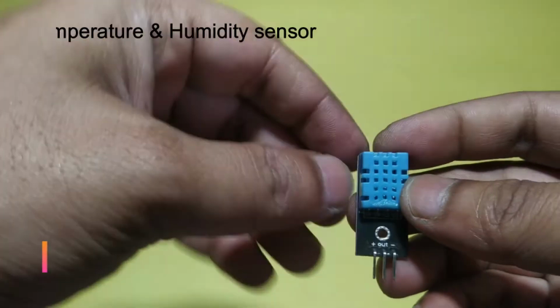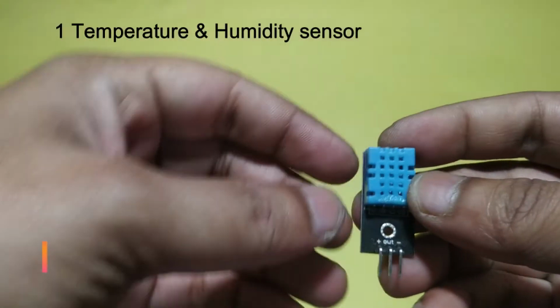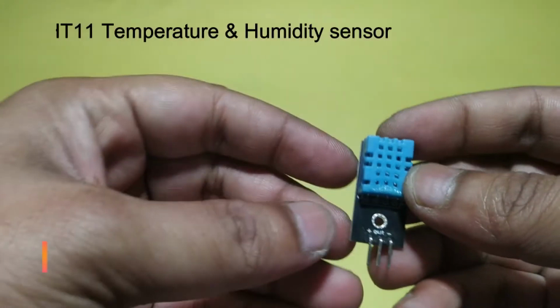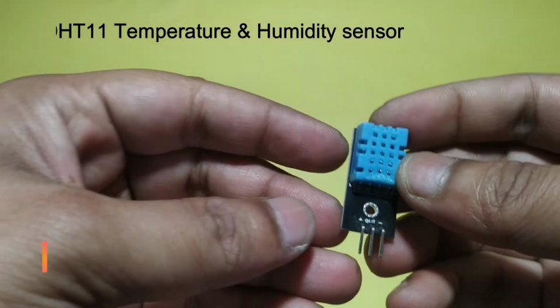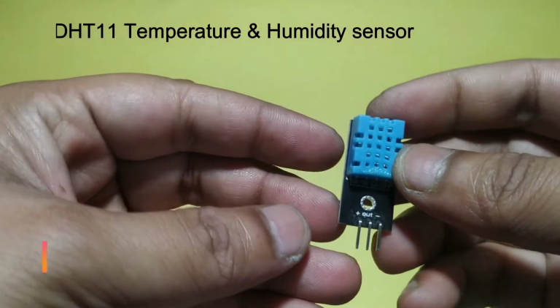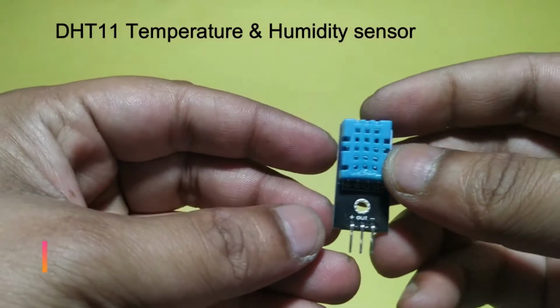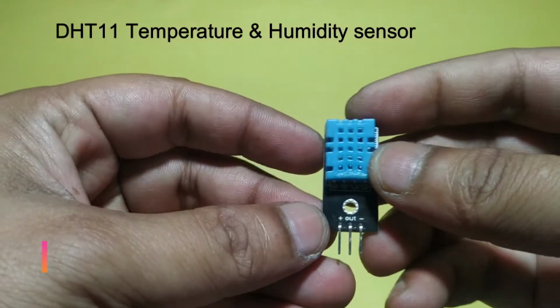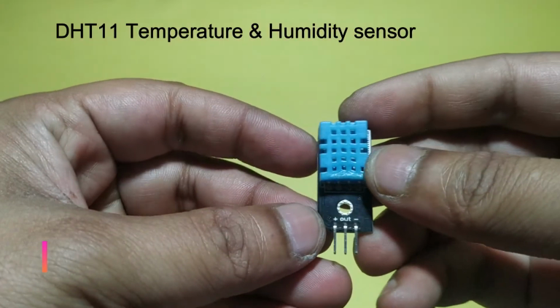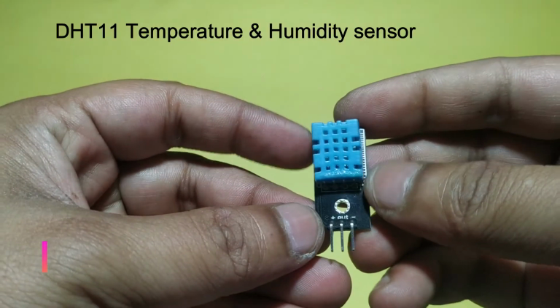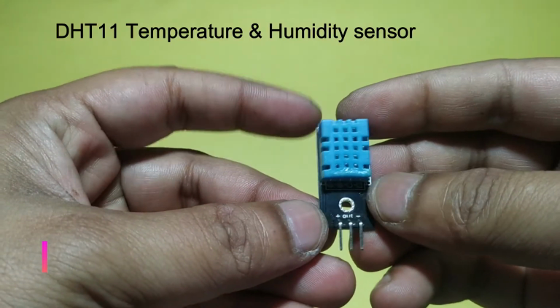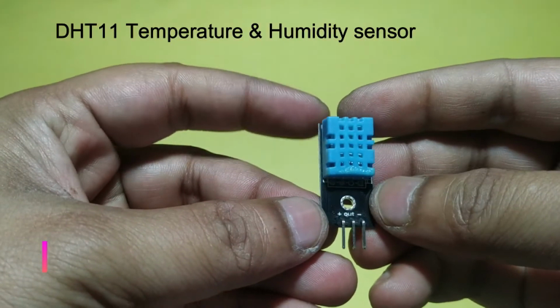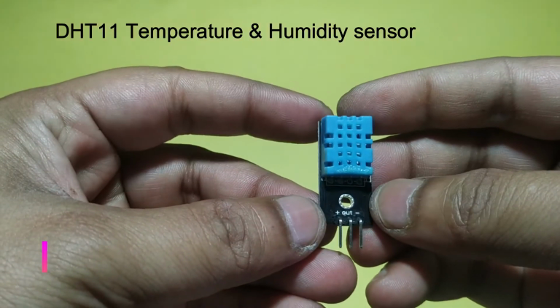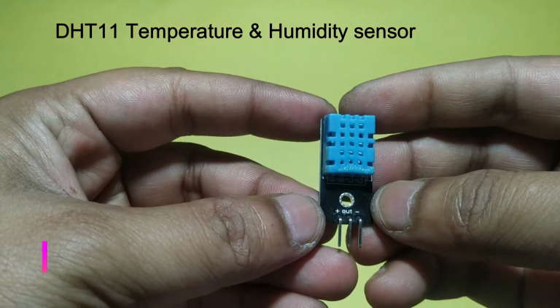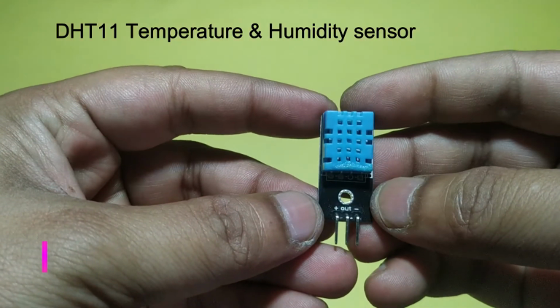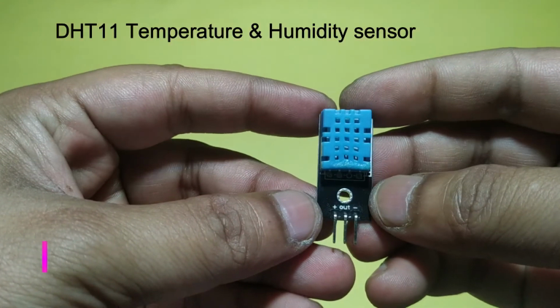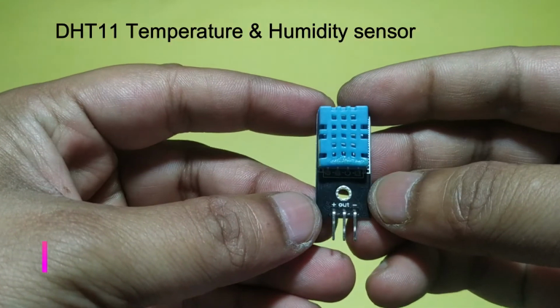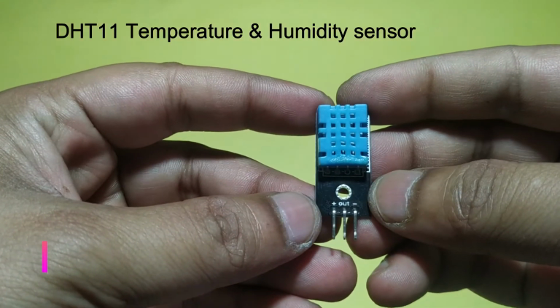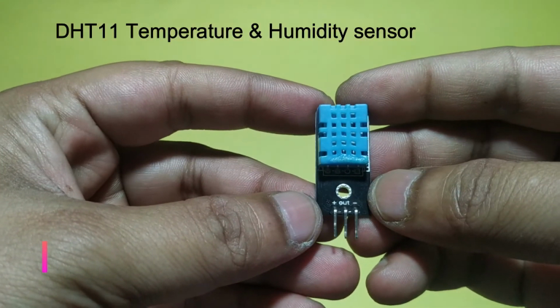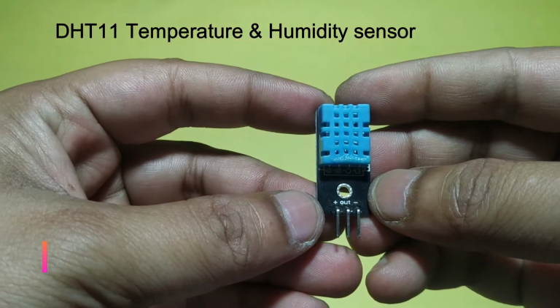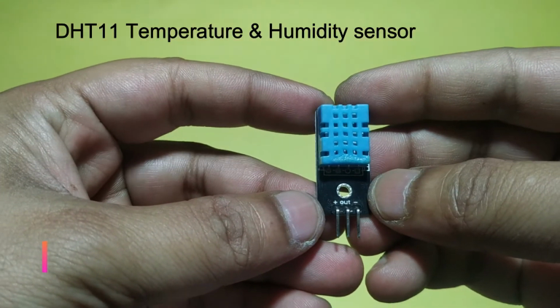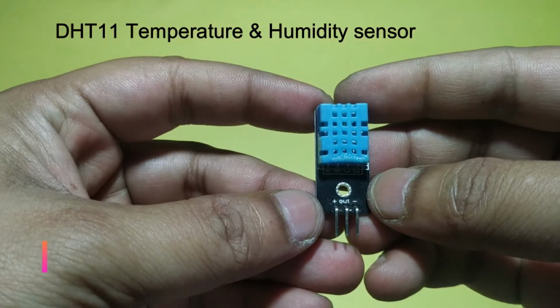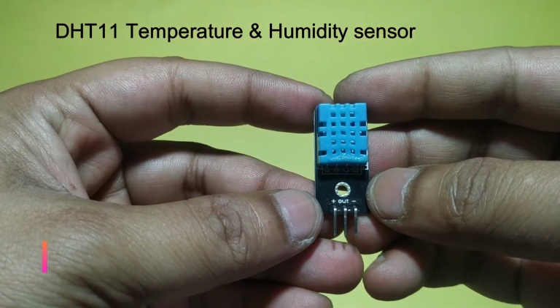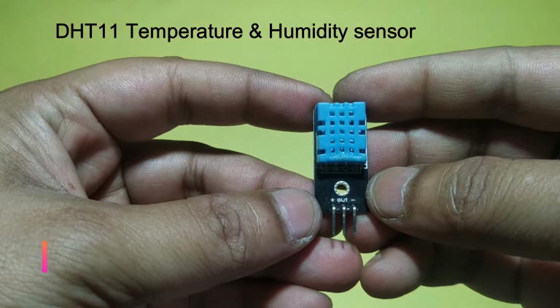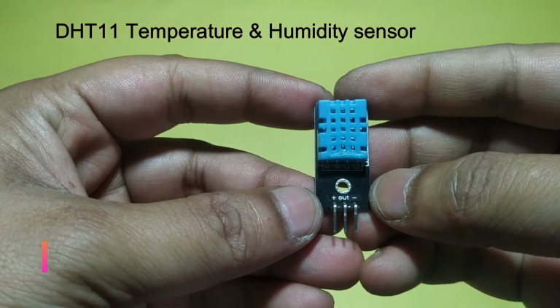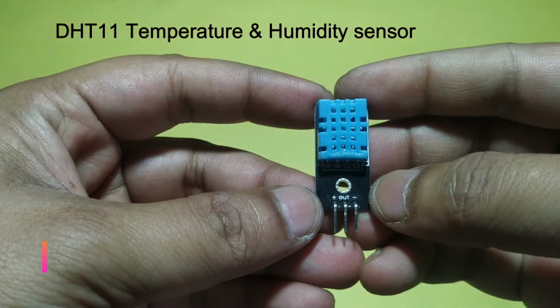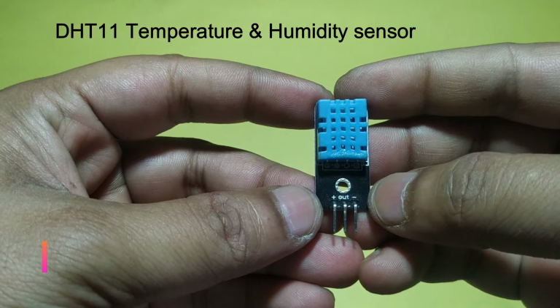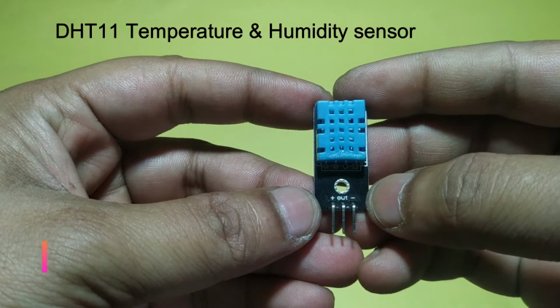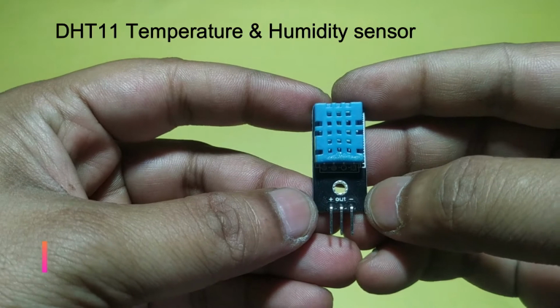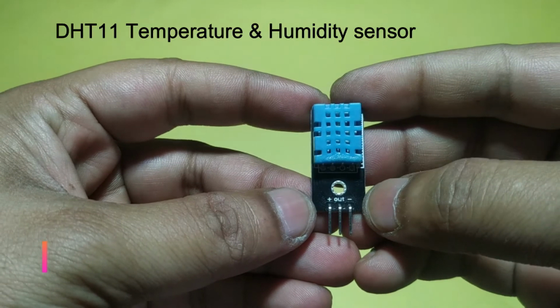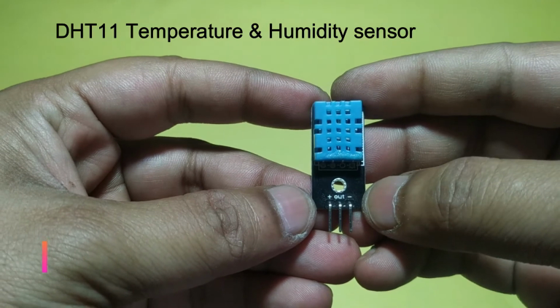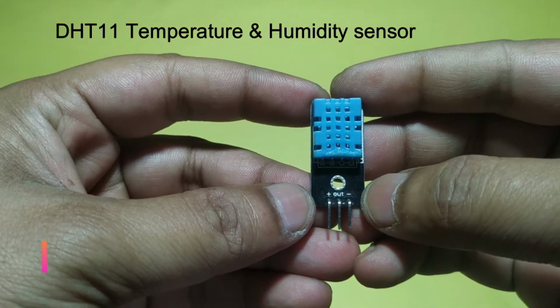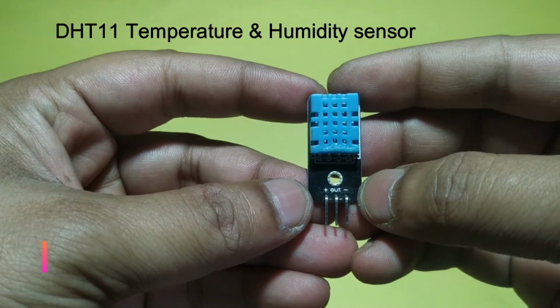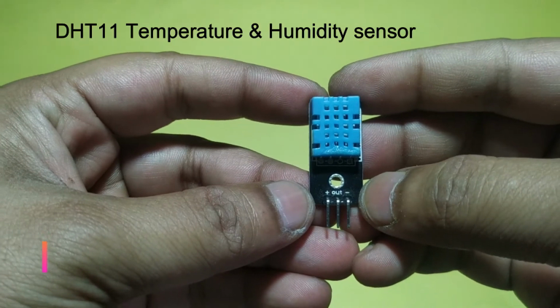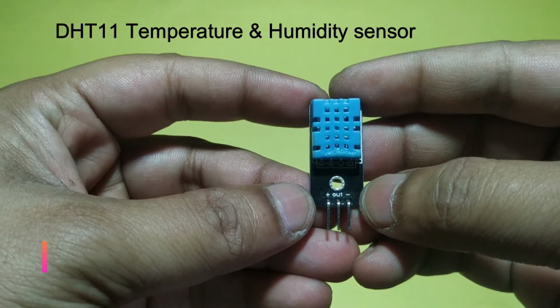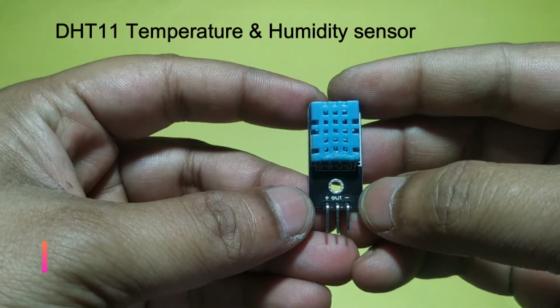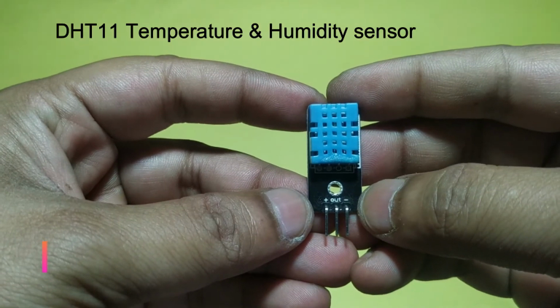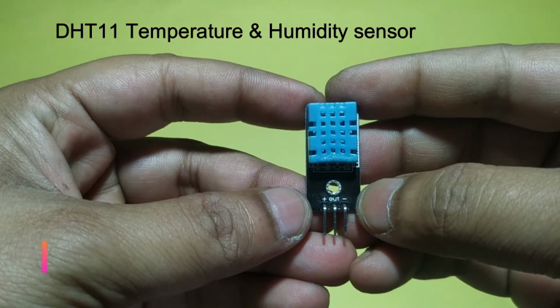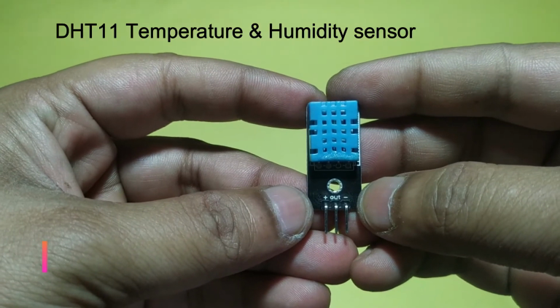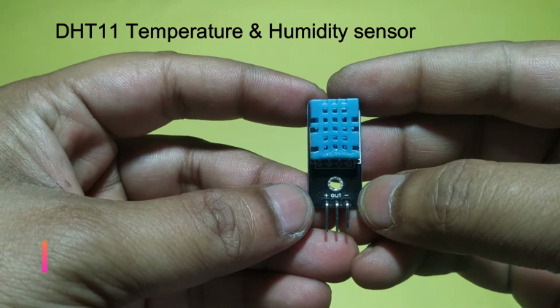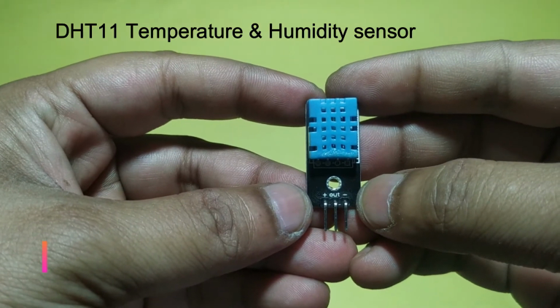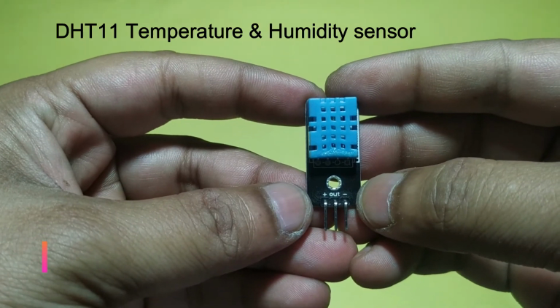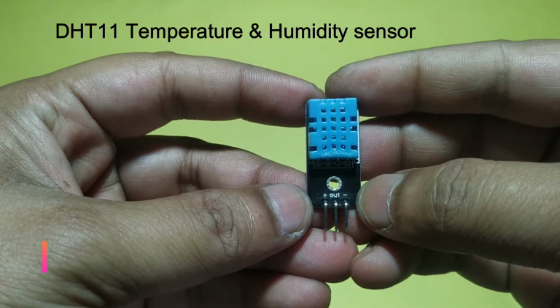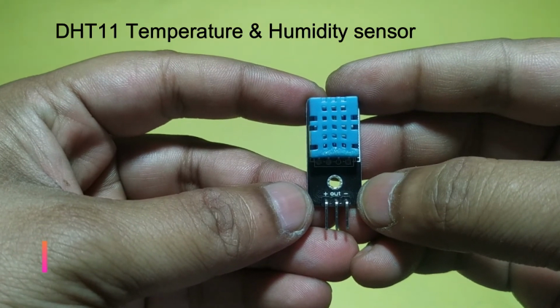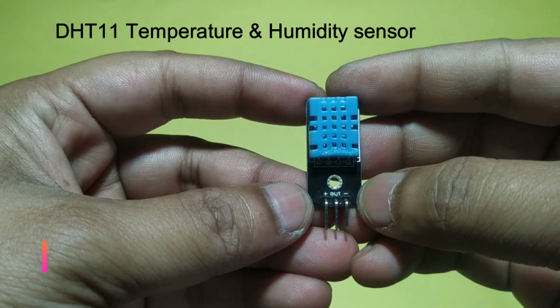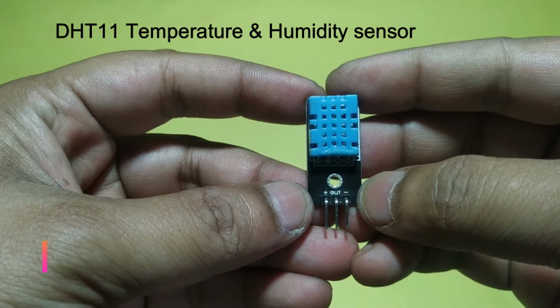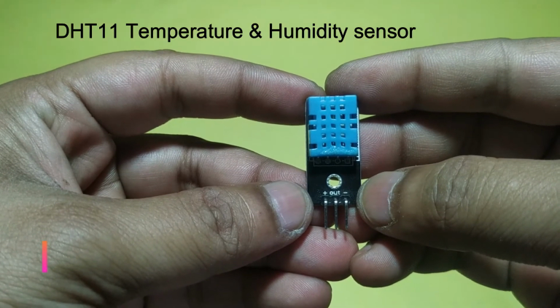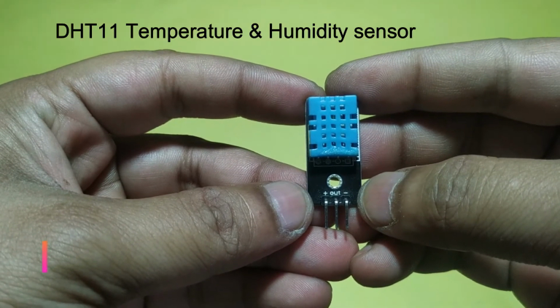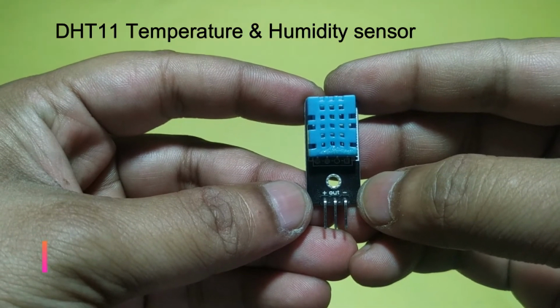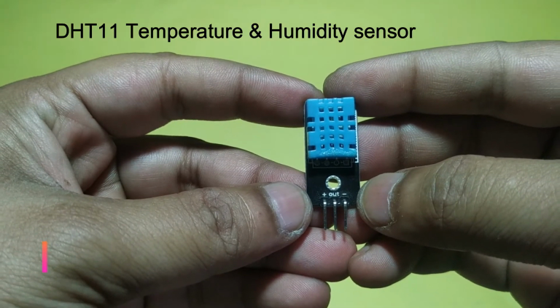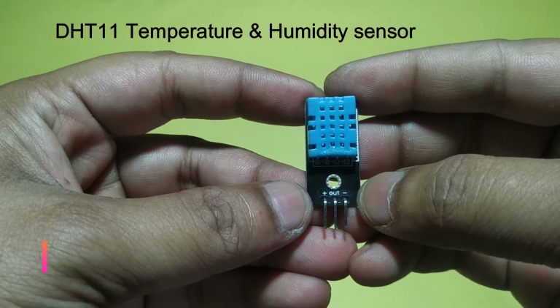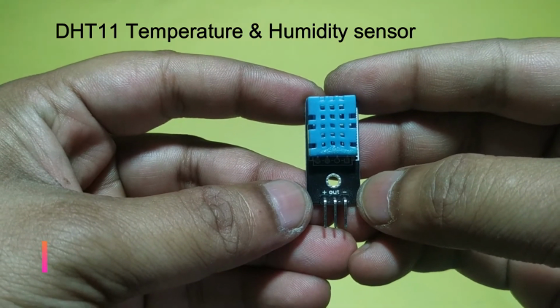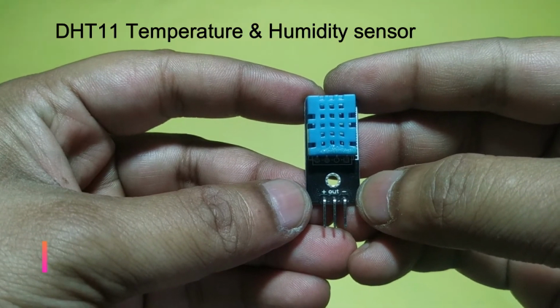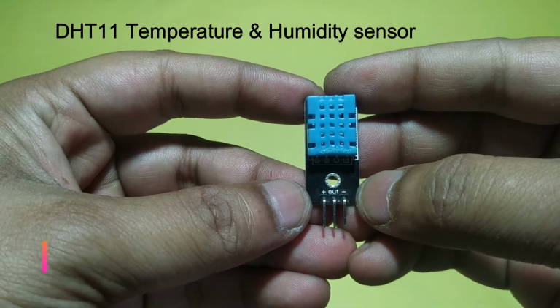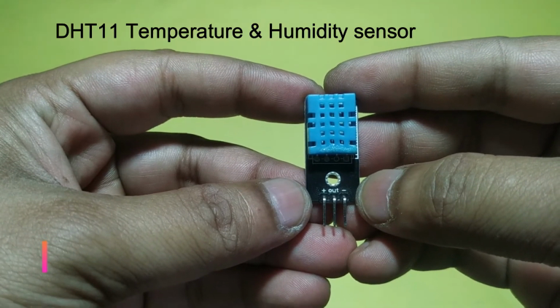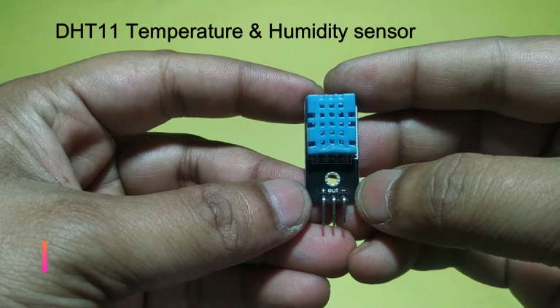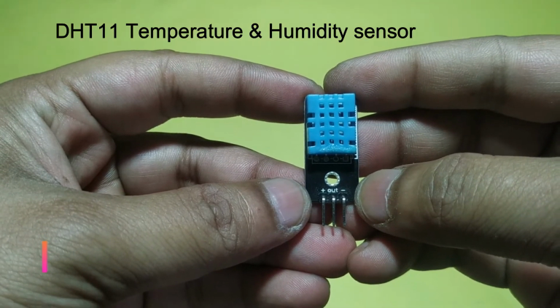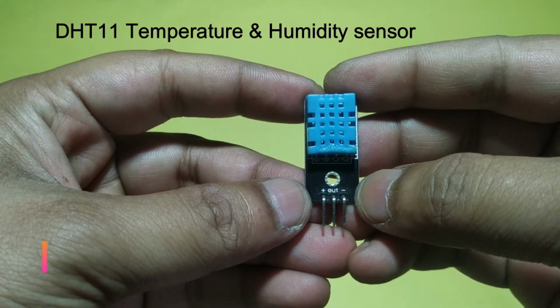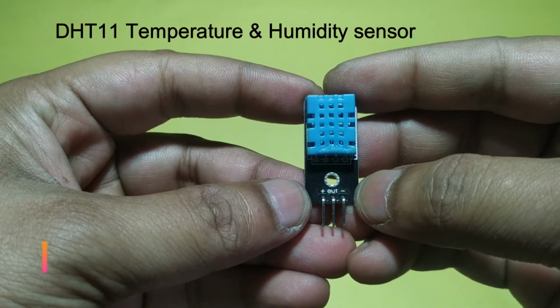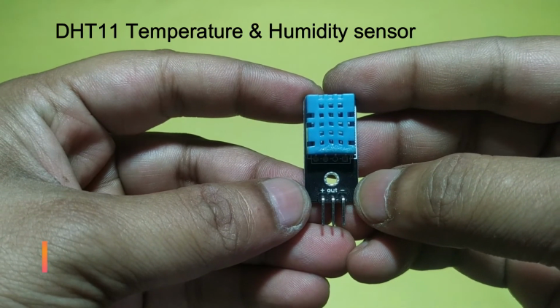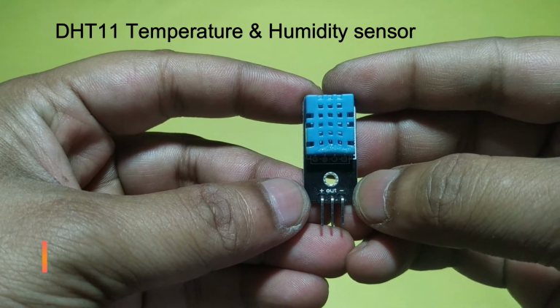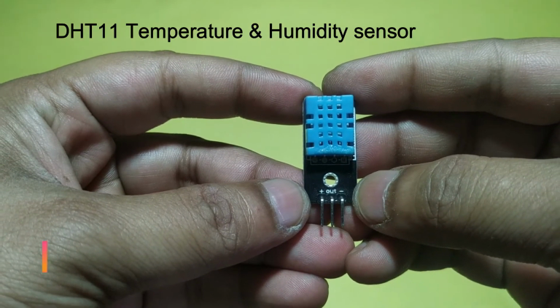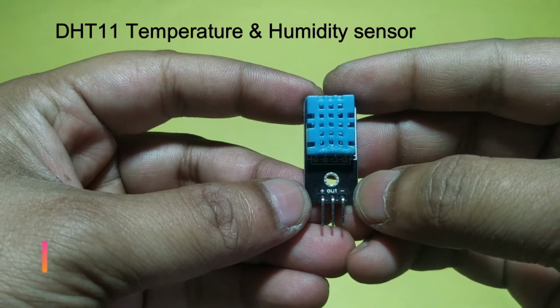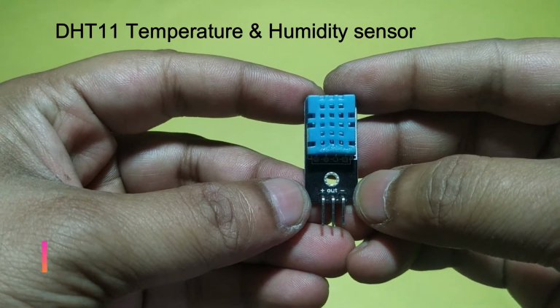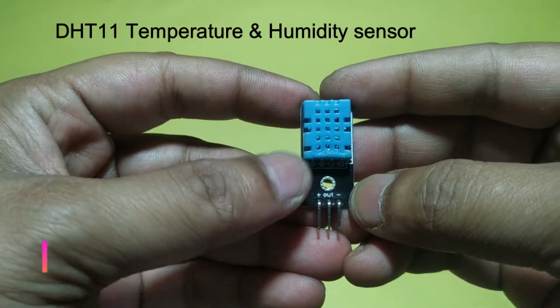DHT11 Temperature Sensor has three pins: Plus, Out, and Minus. Plus means VCC, Out means Signal Pin, and Minus means GND.